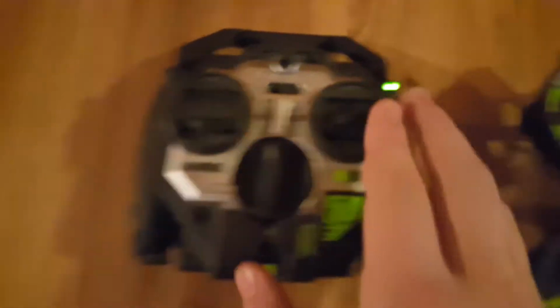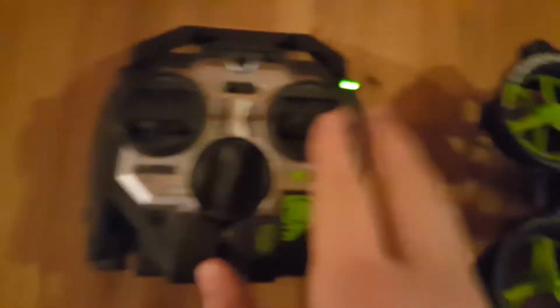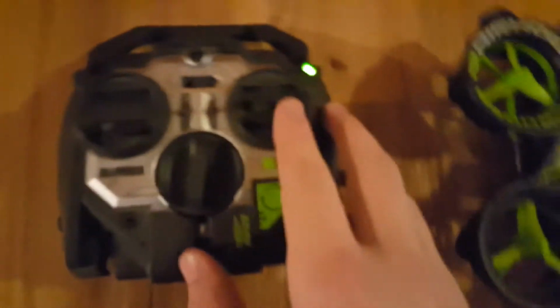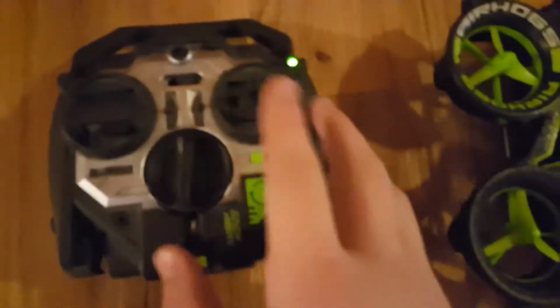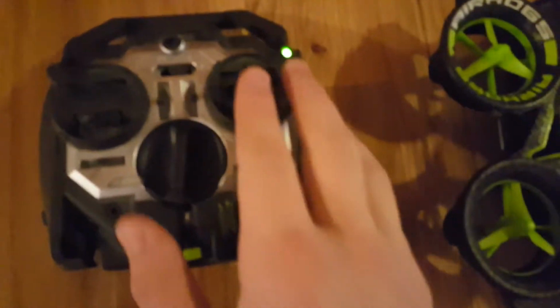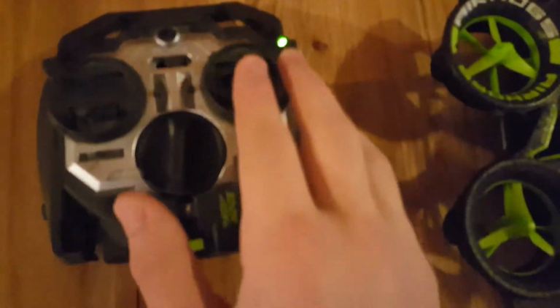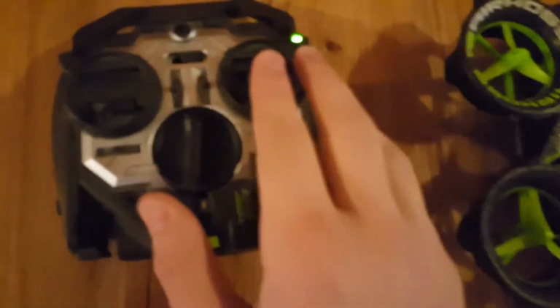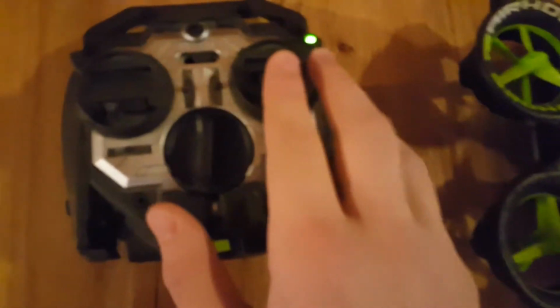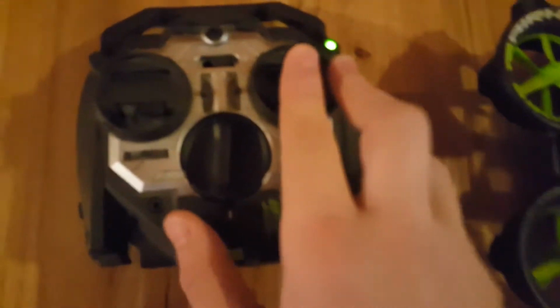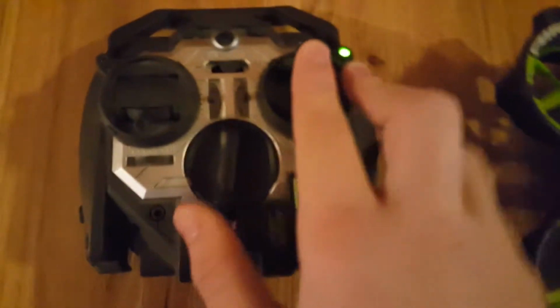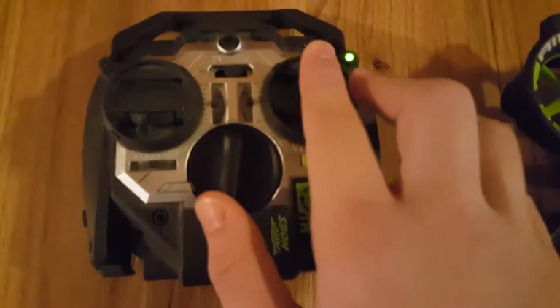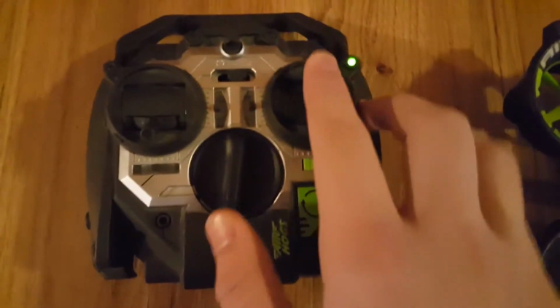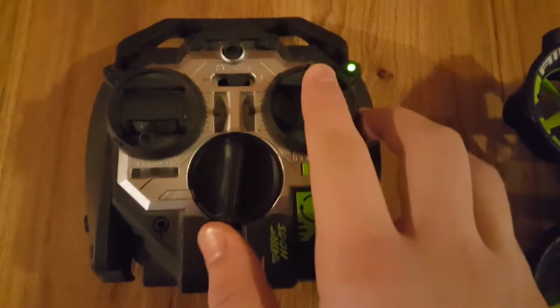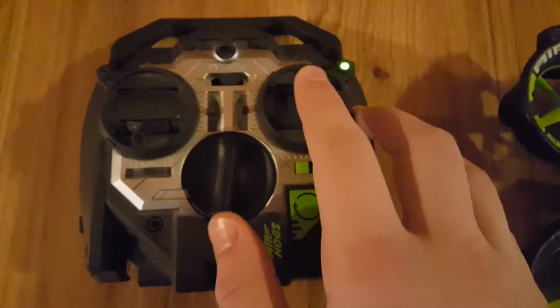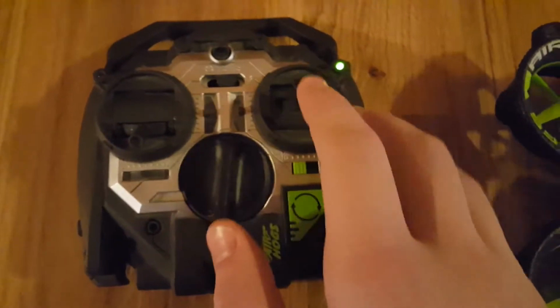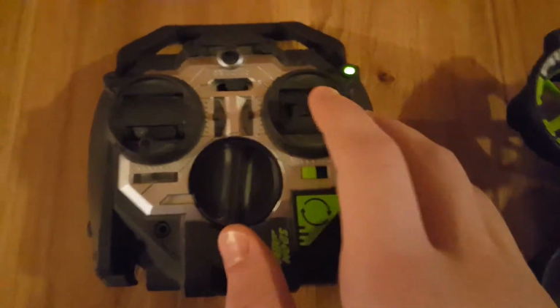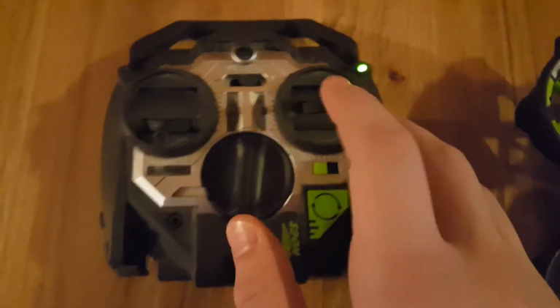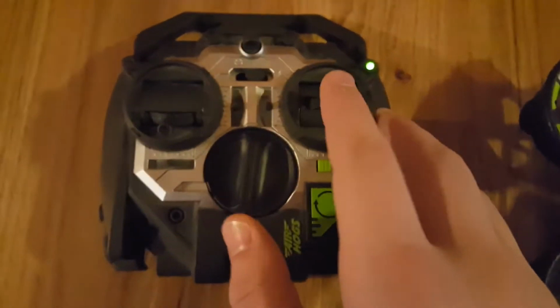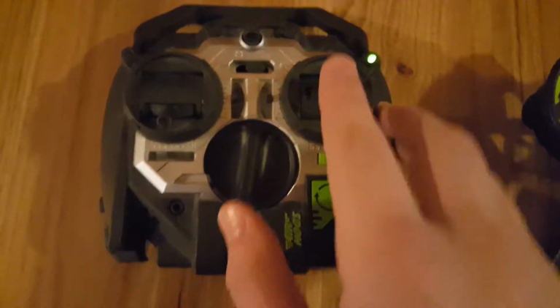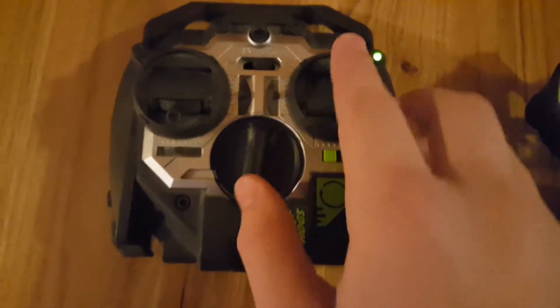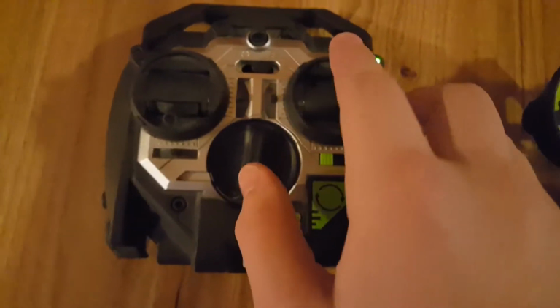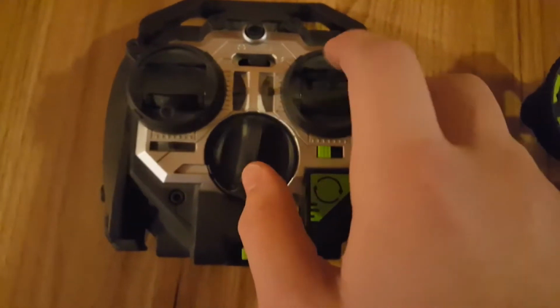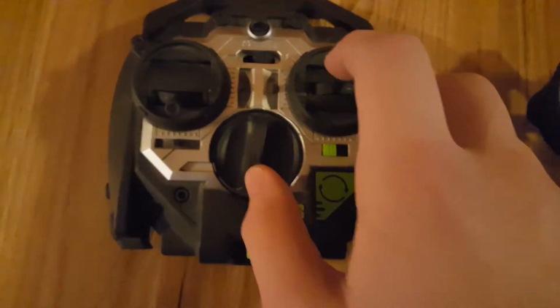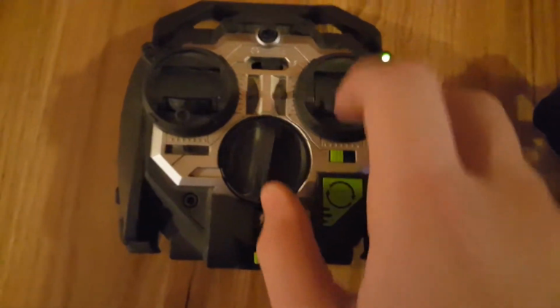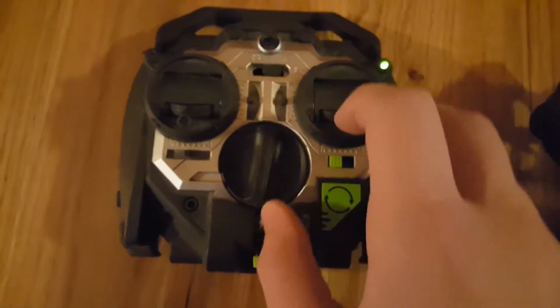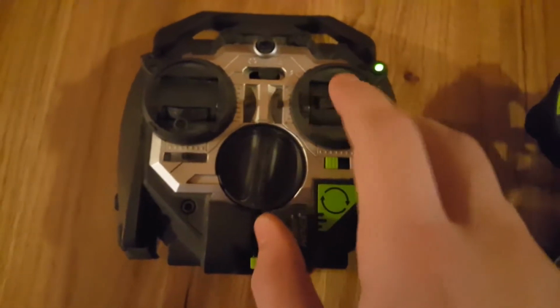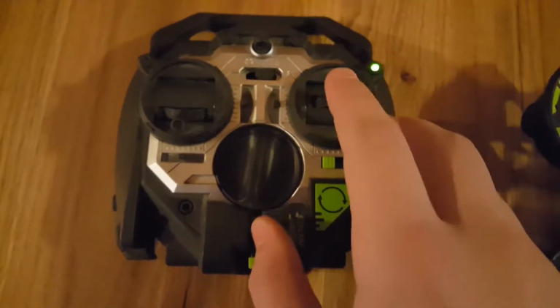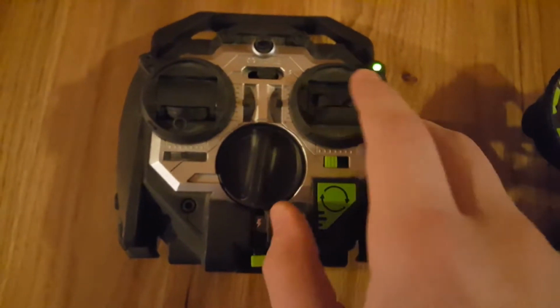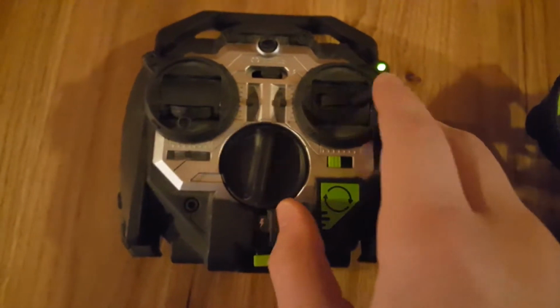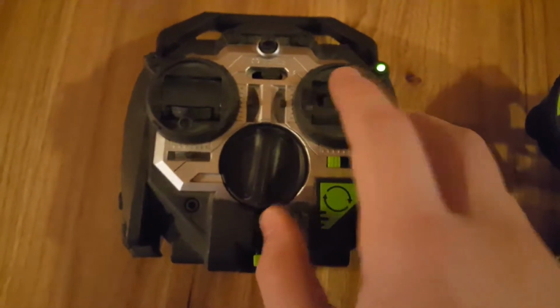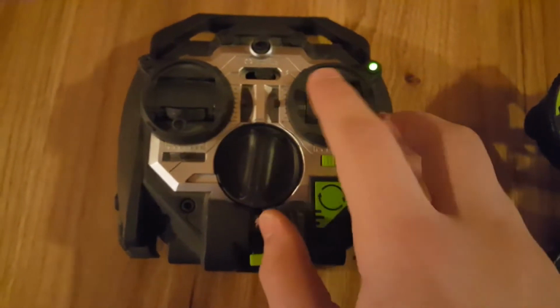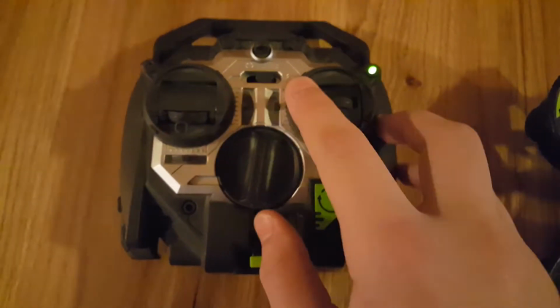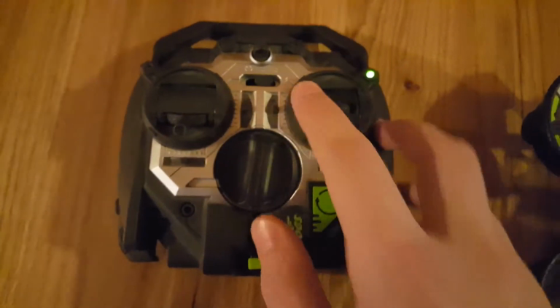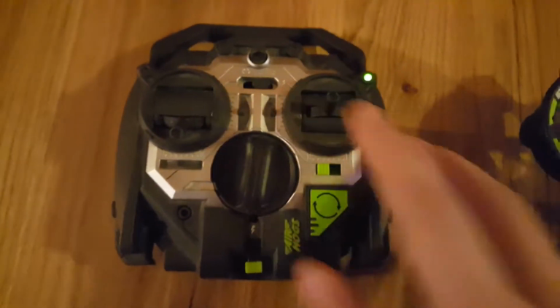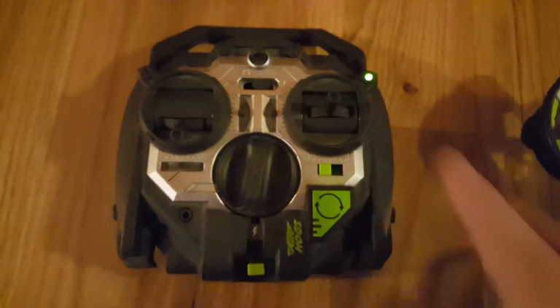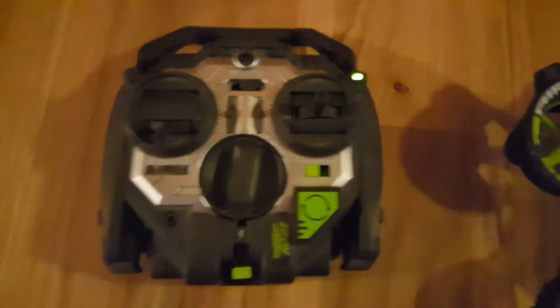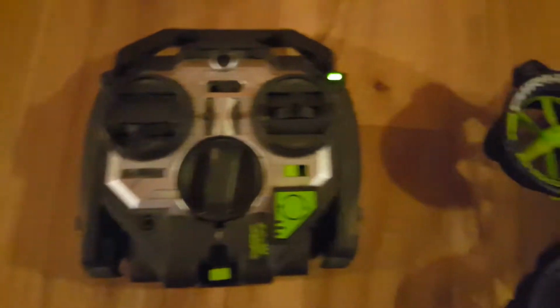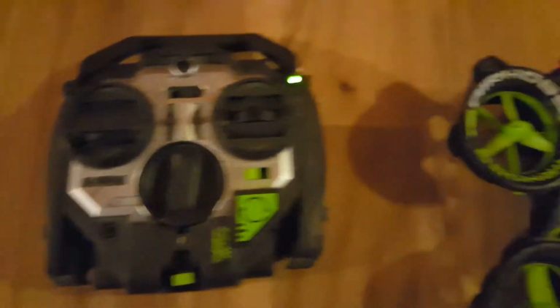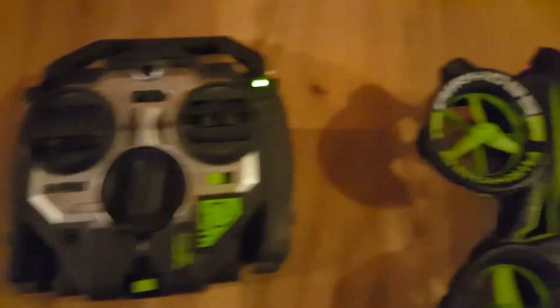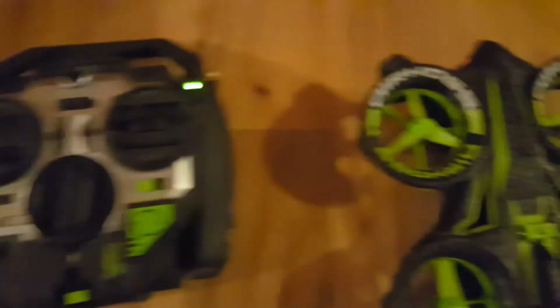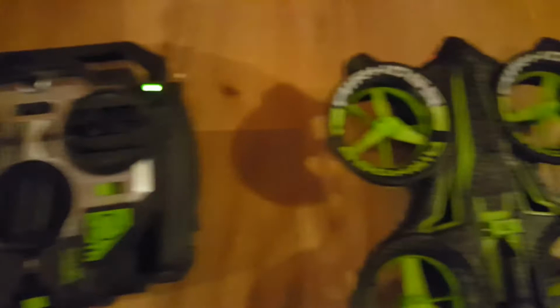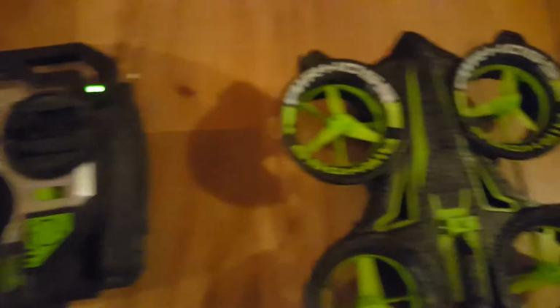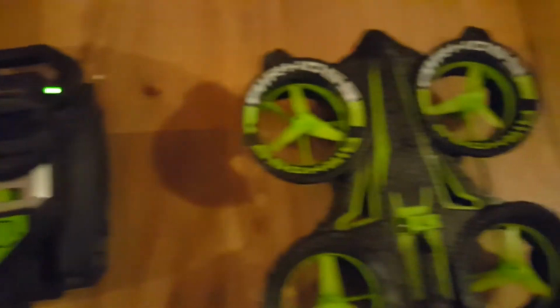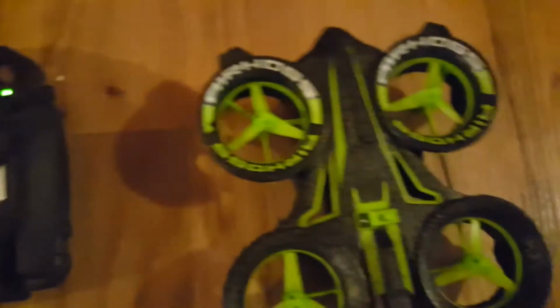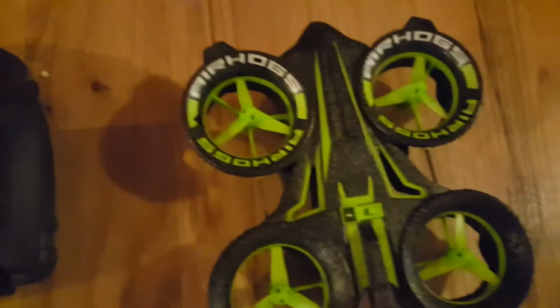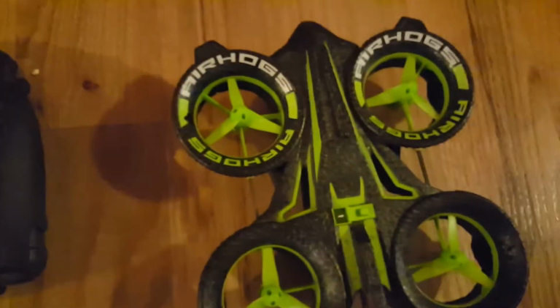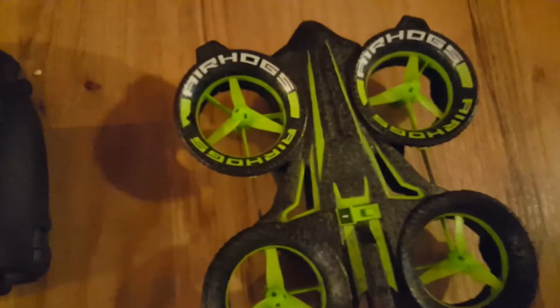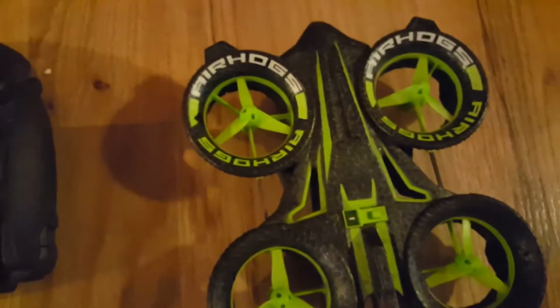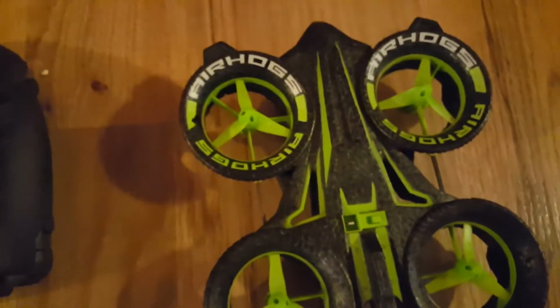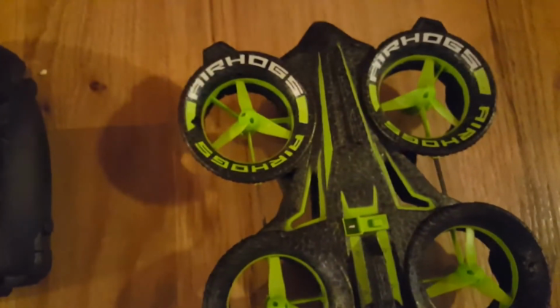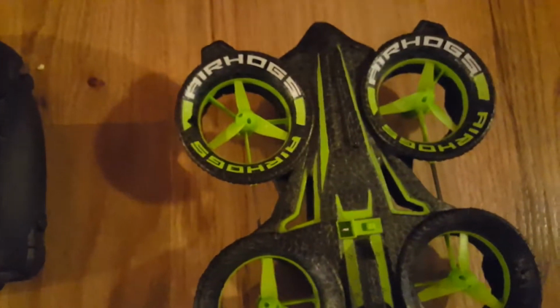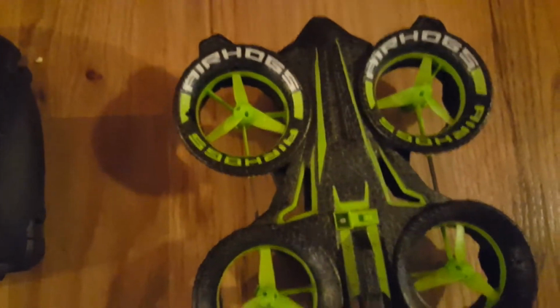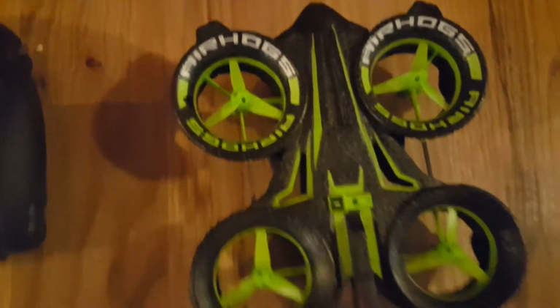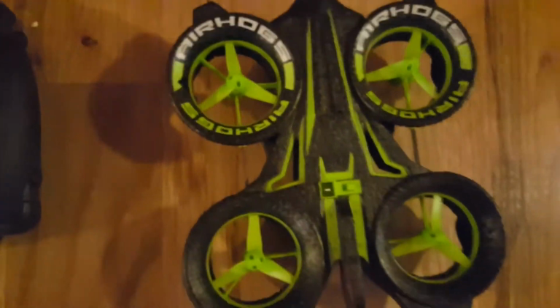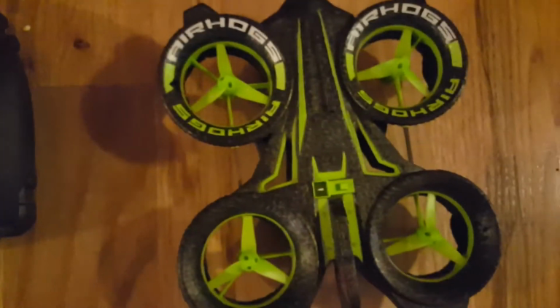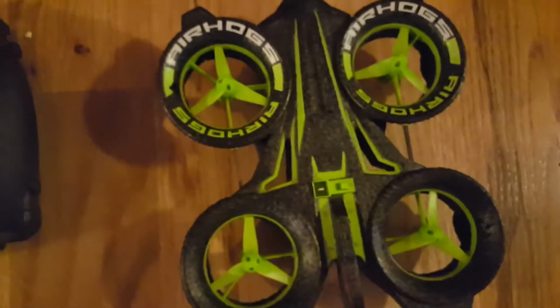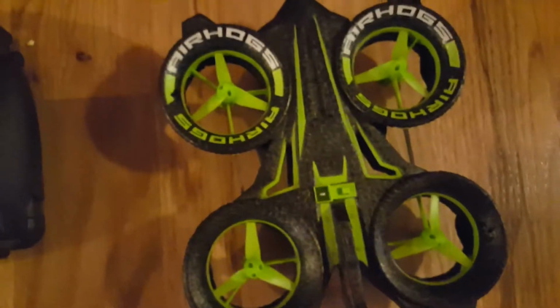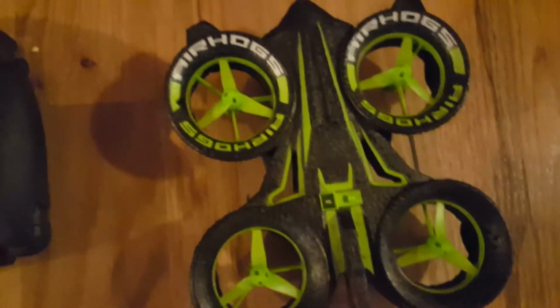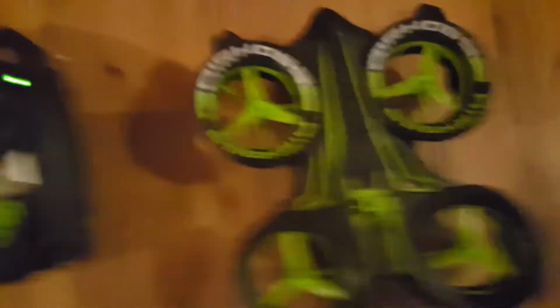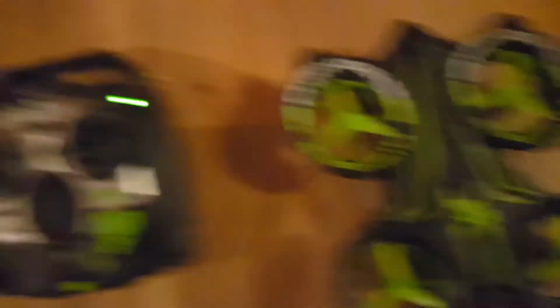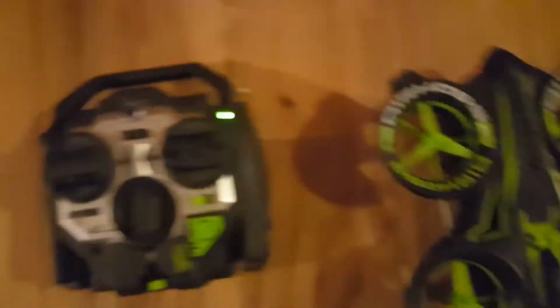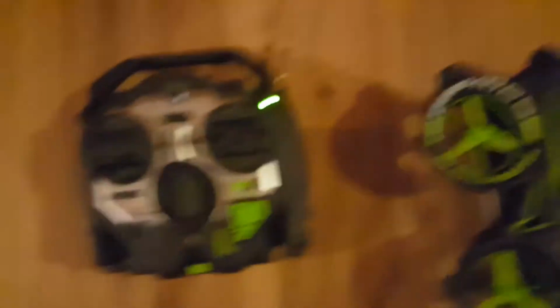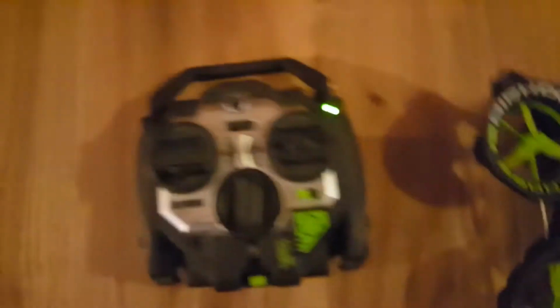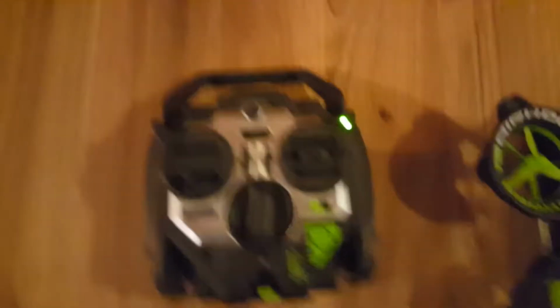These are the controls in the air: forward, backwards, right, left. The nose has to be facing away from you for these to work.